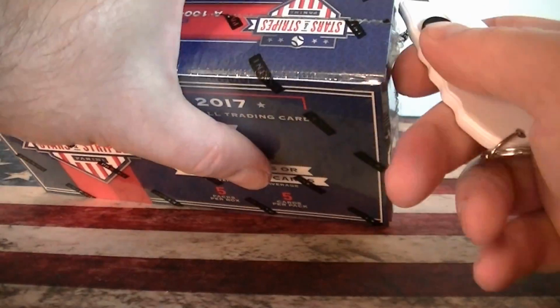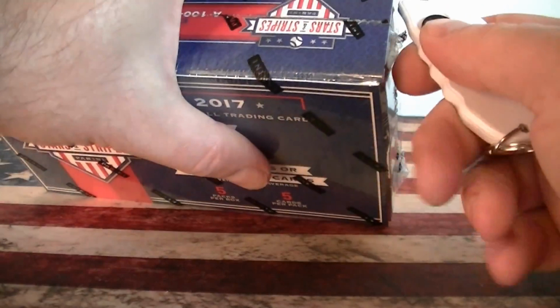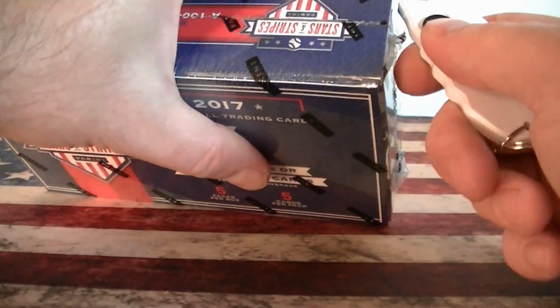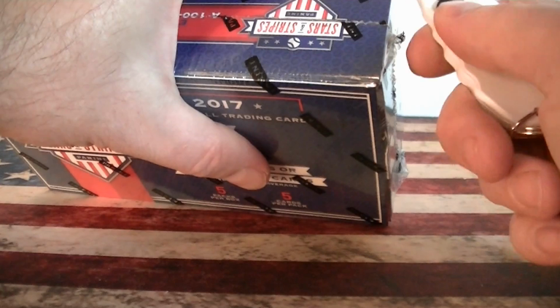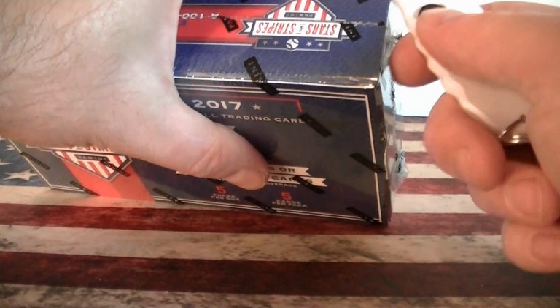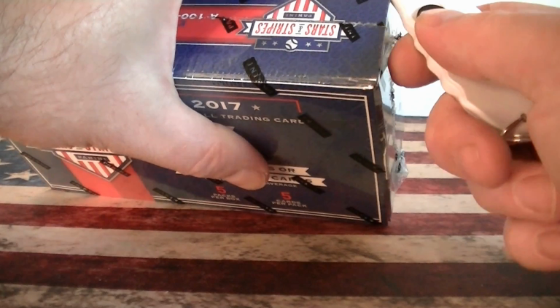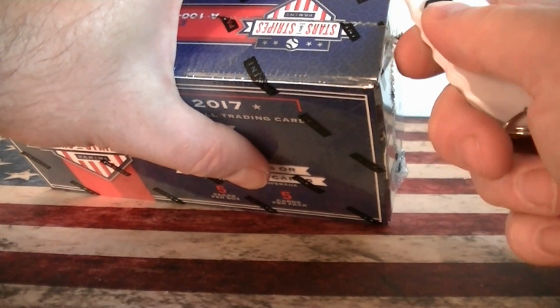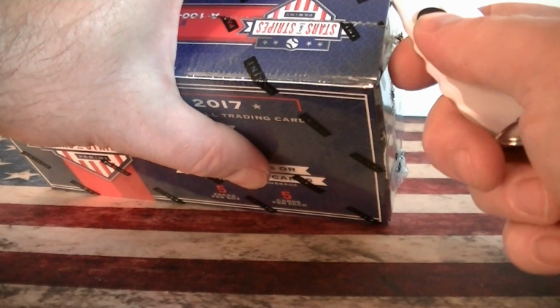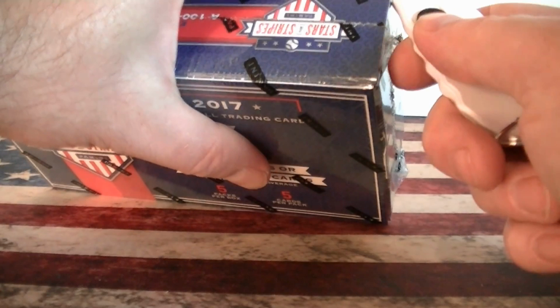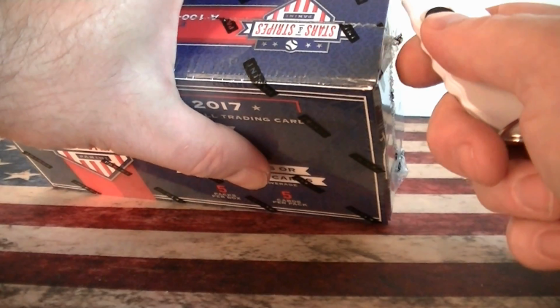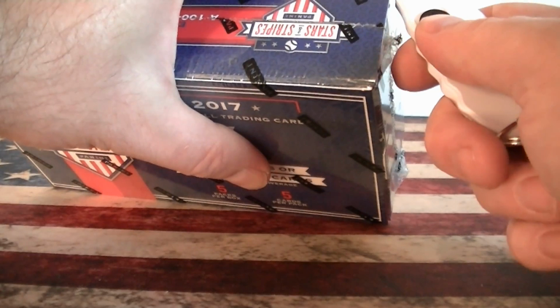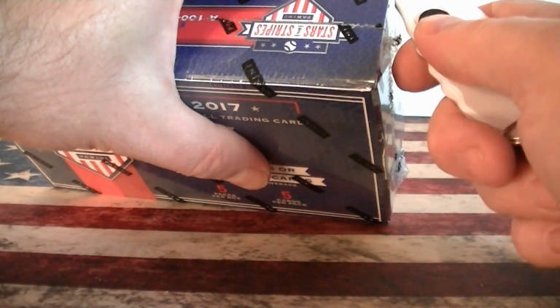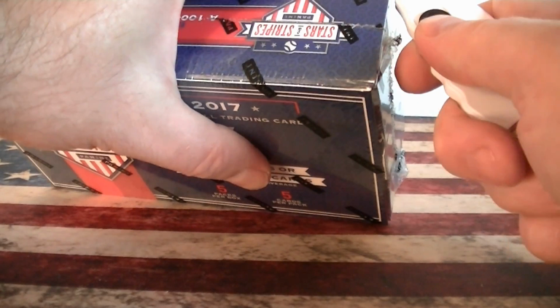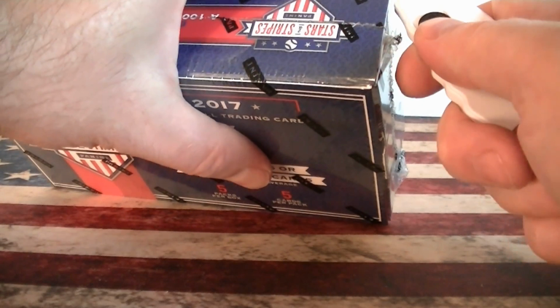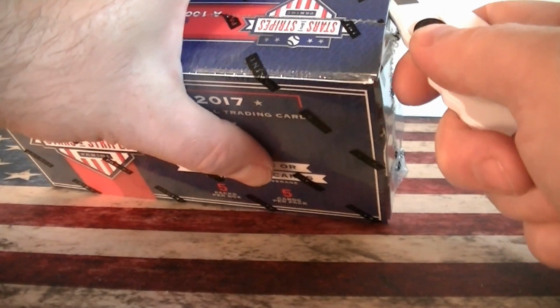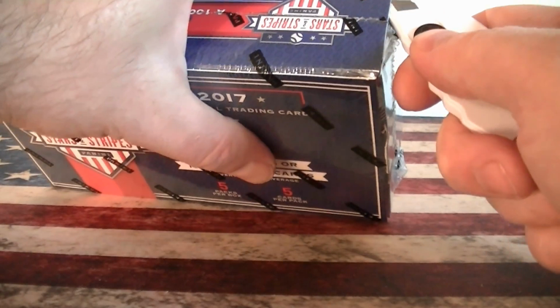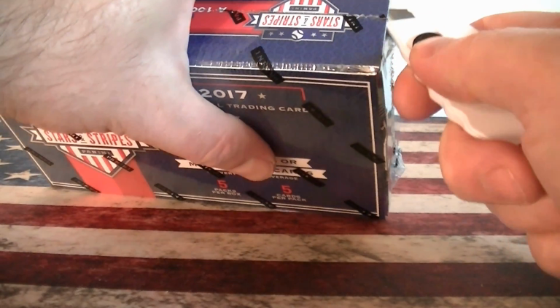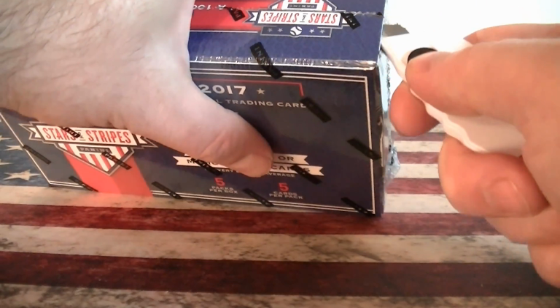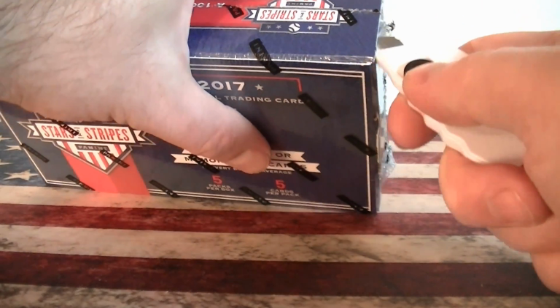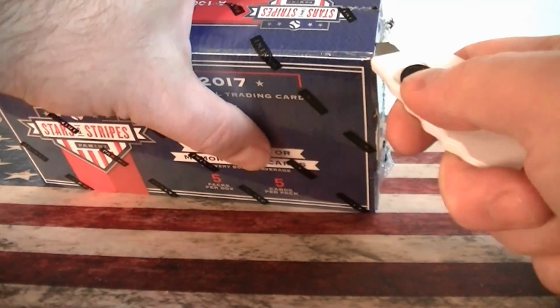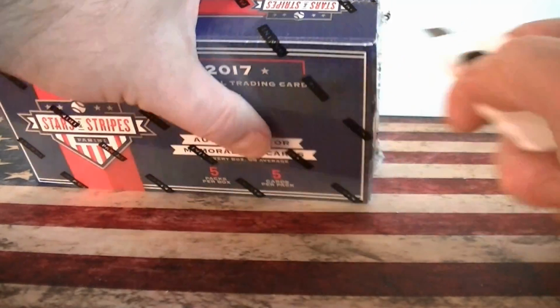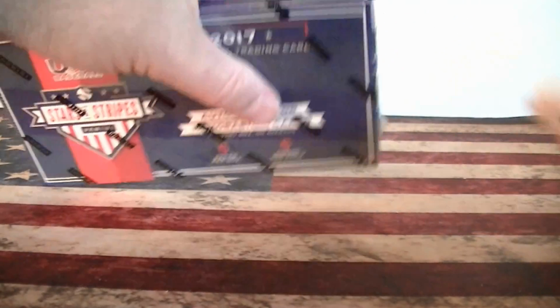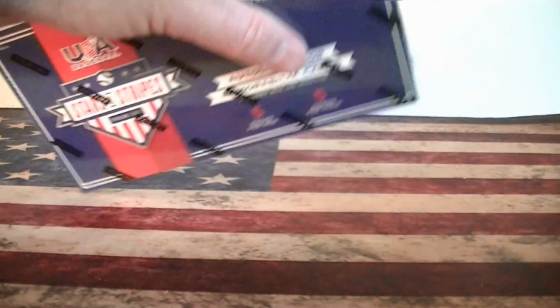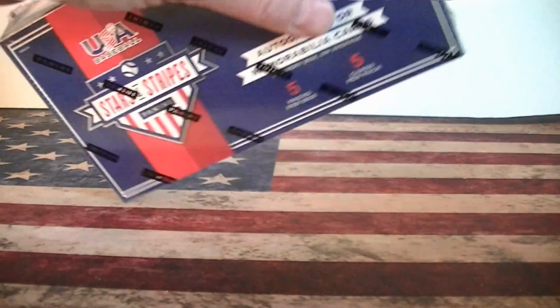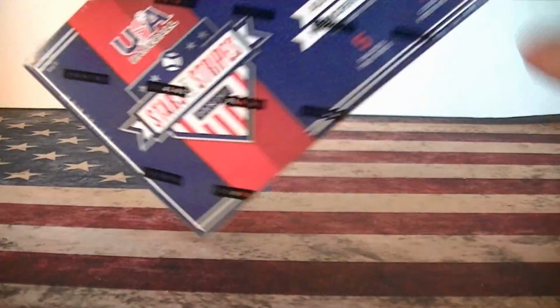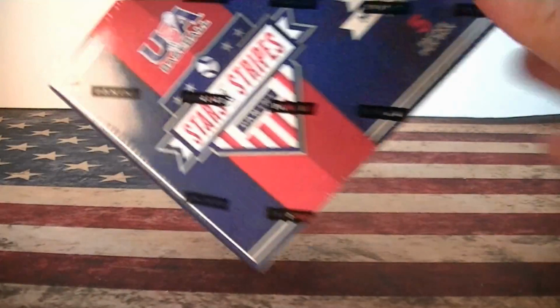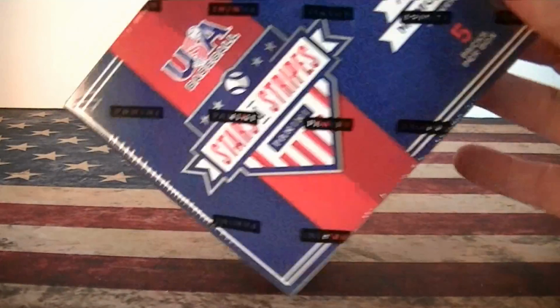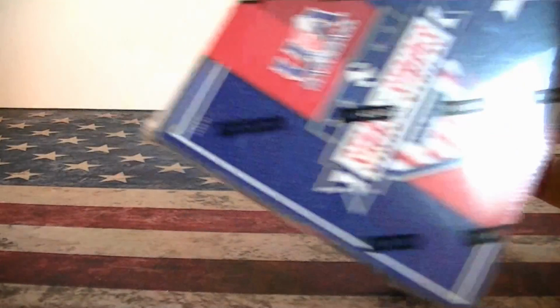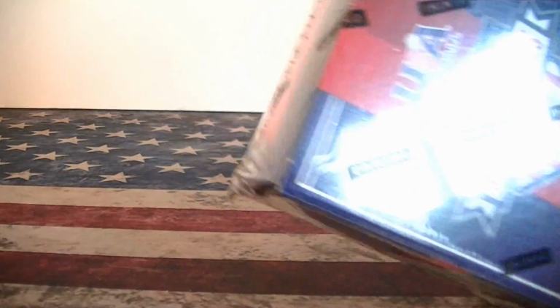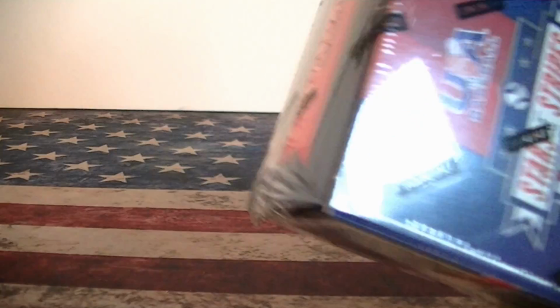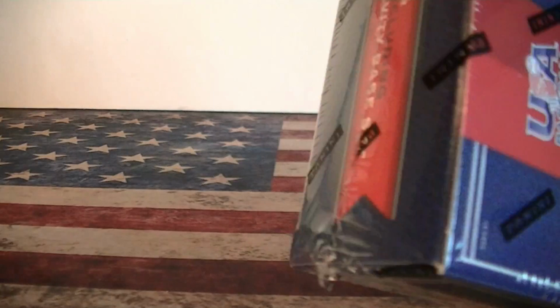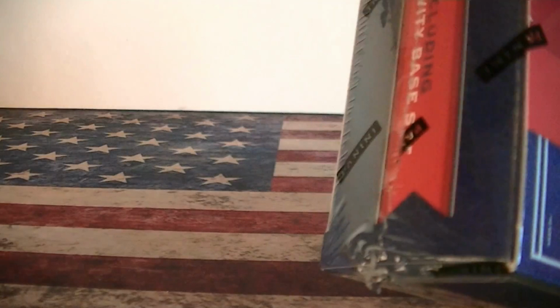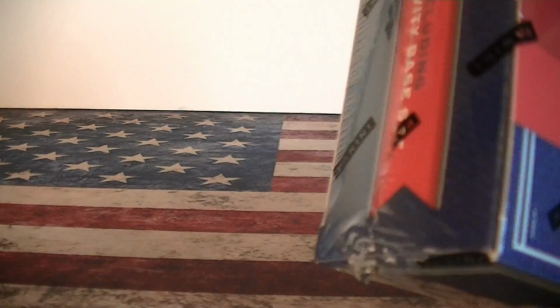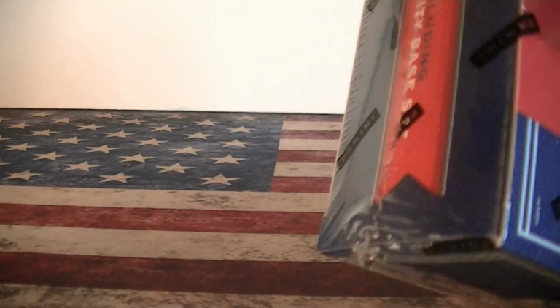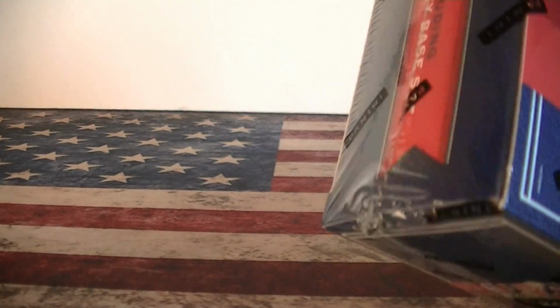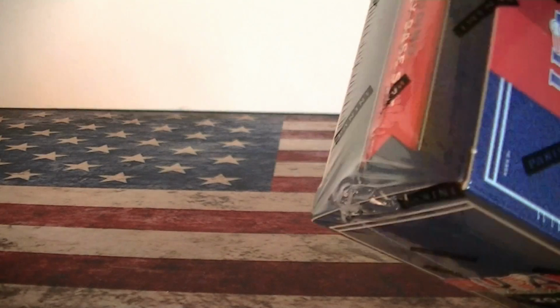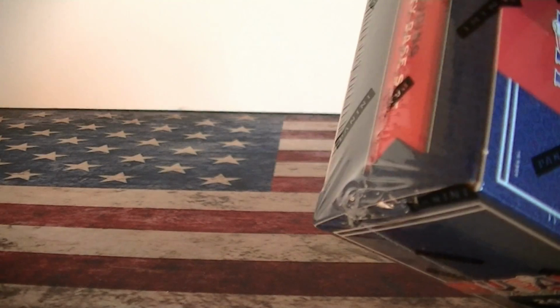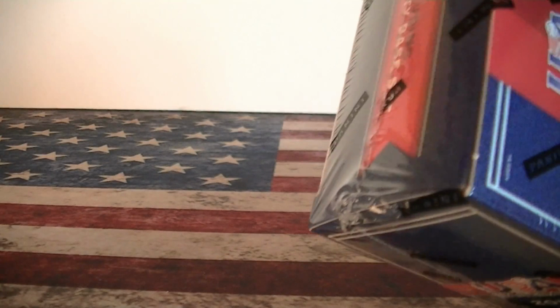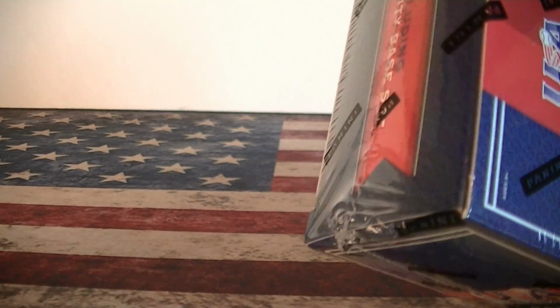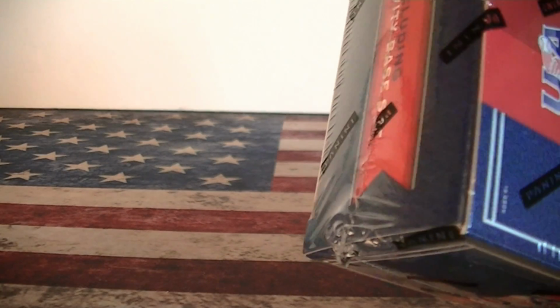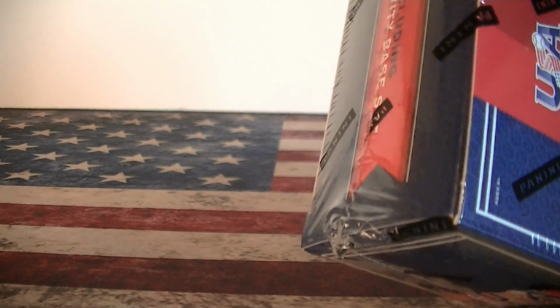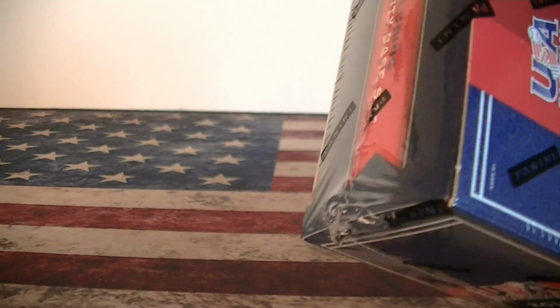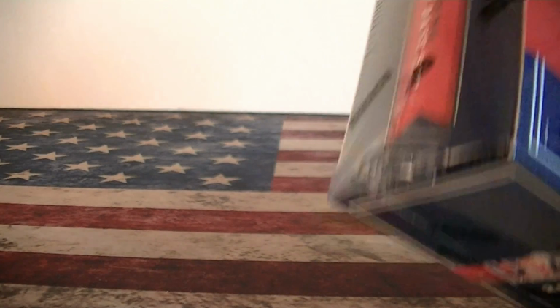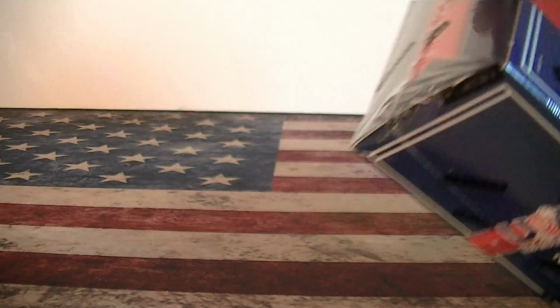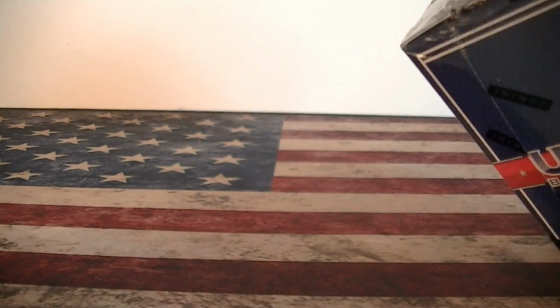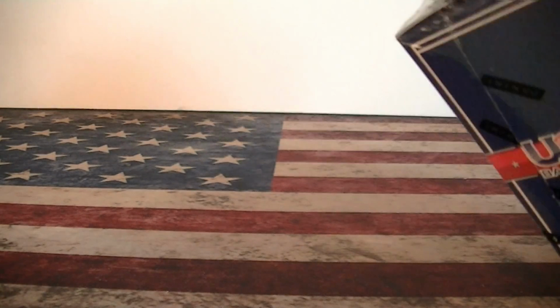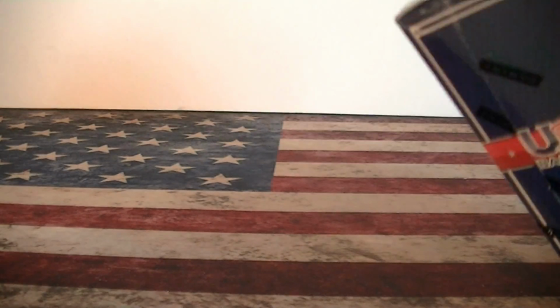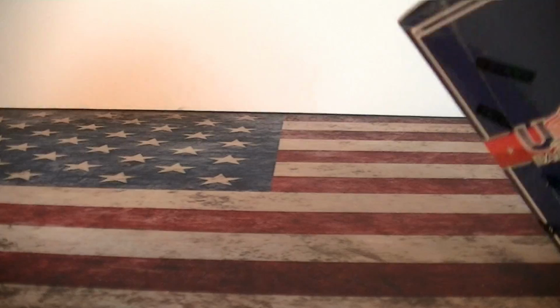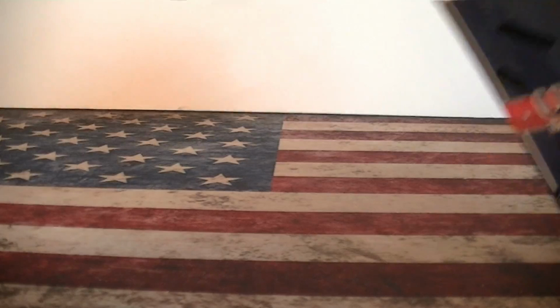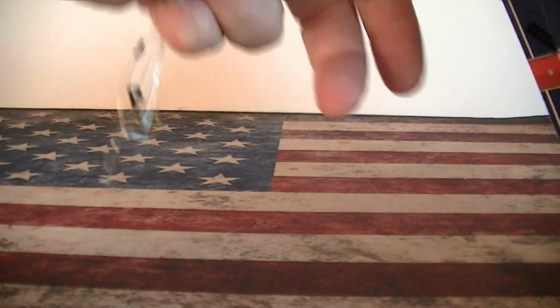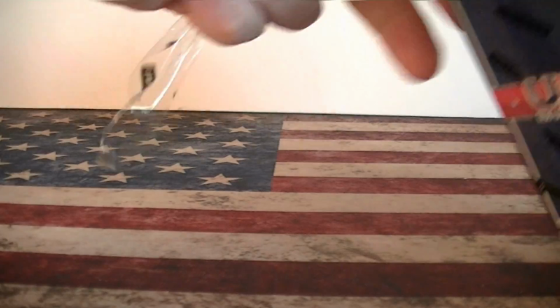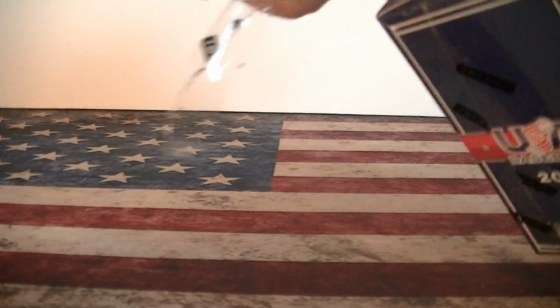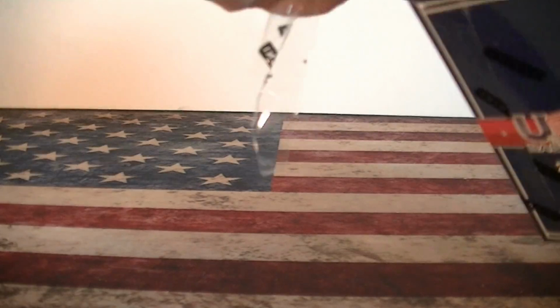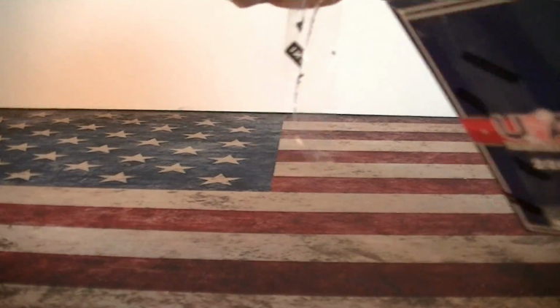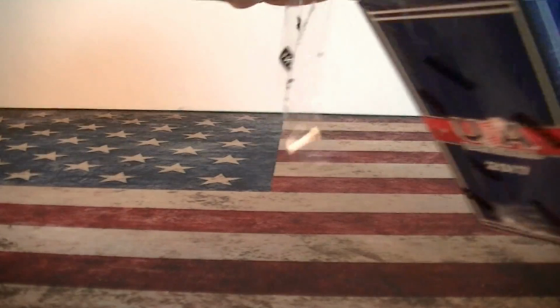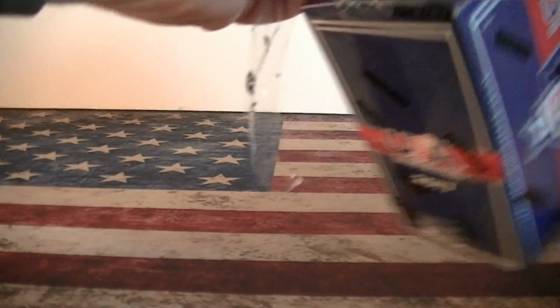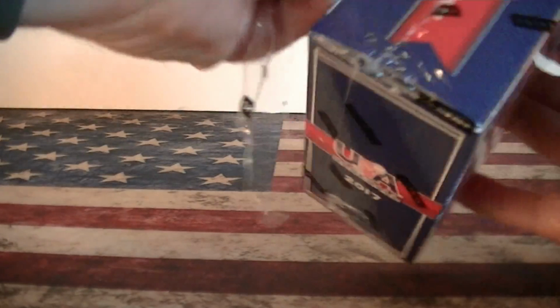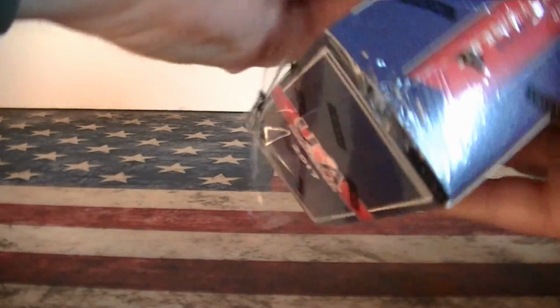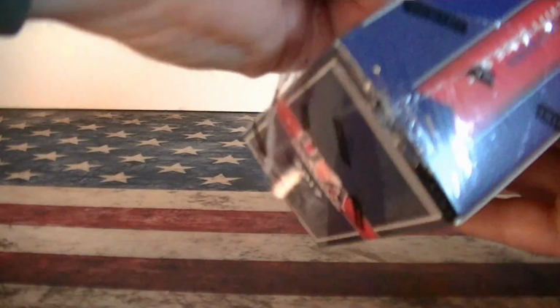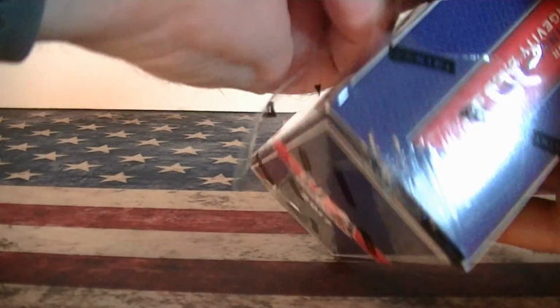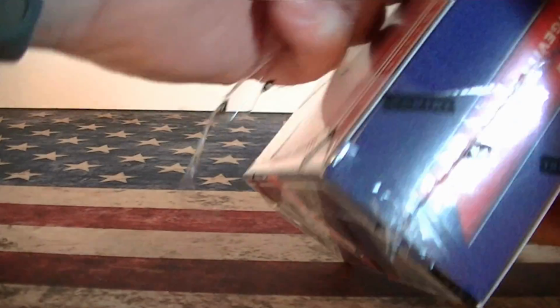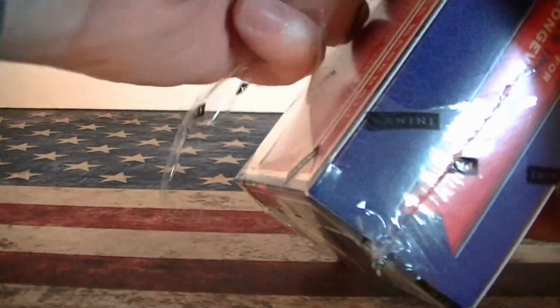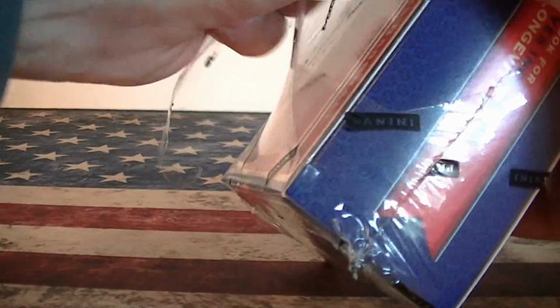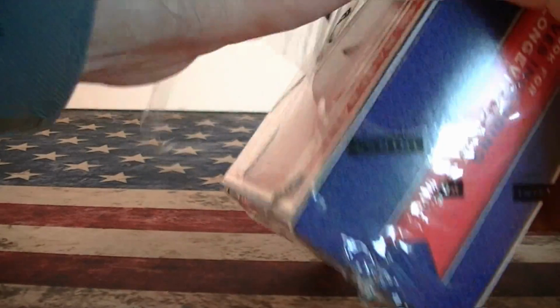So, four hits, $39. Let's see if we can do any good here. I haven't seen any of this opened up yet, so I really don't know what to expect out of these.